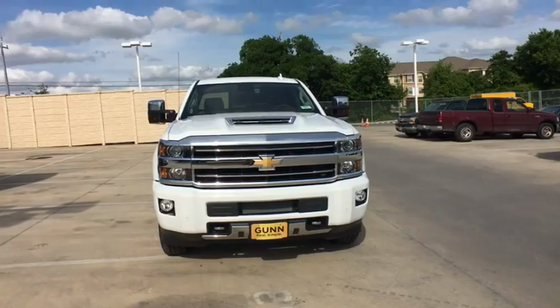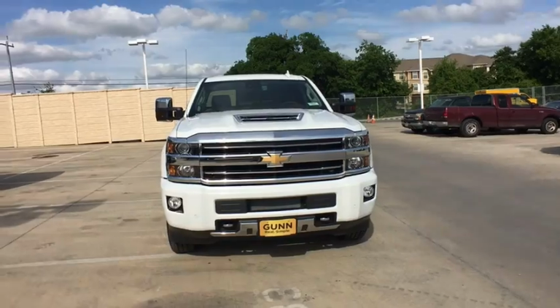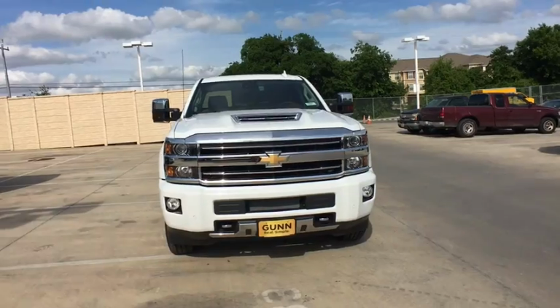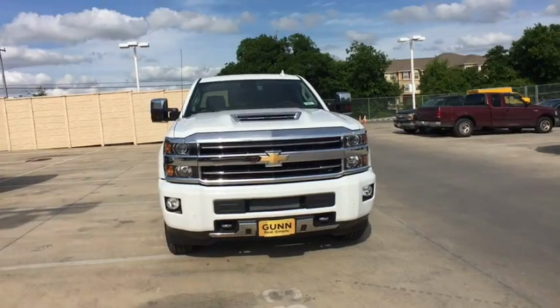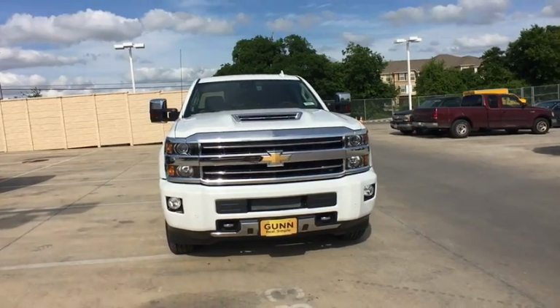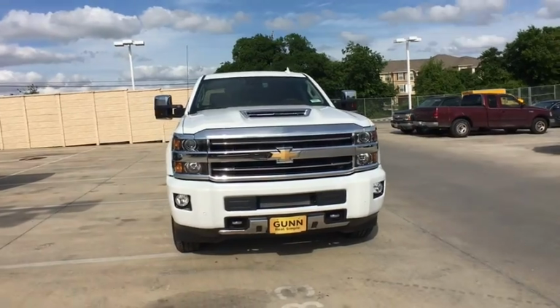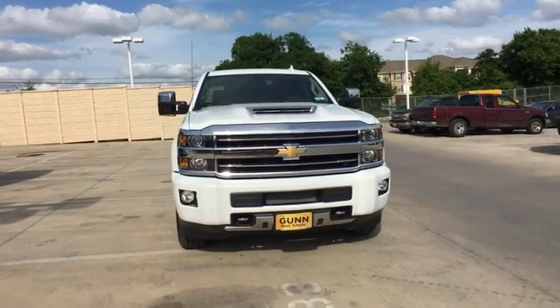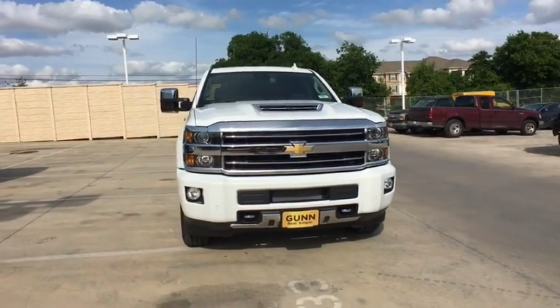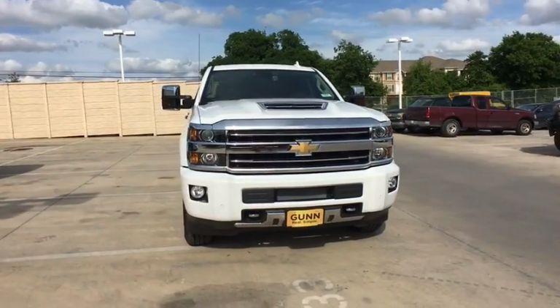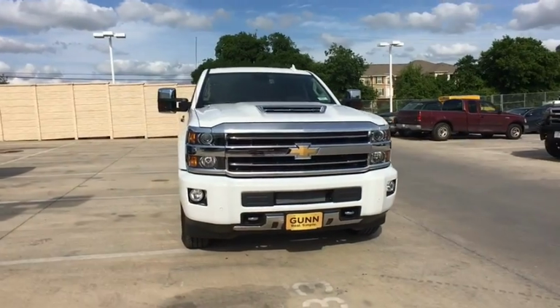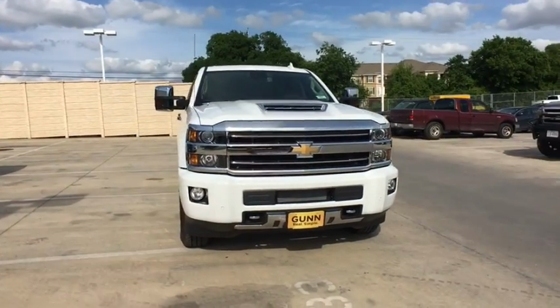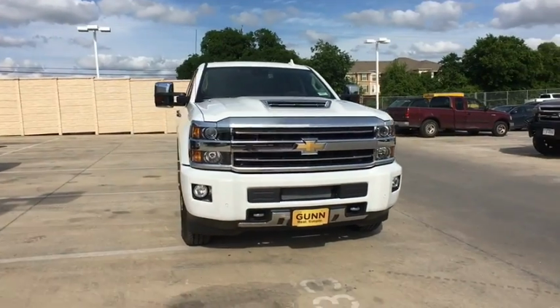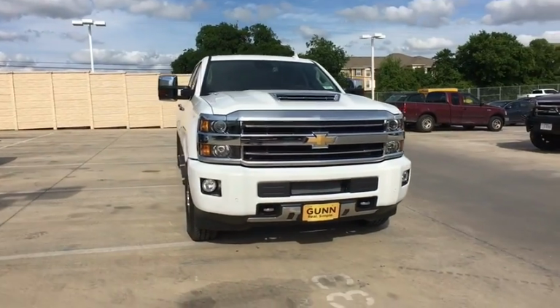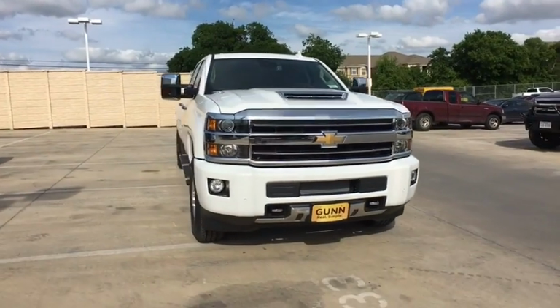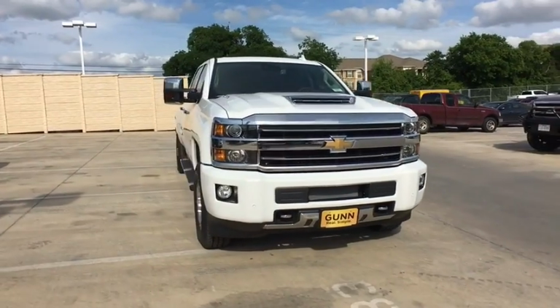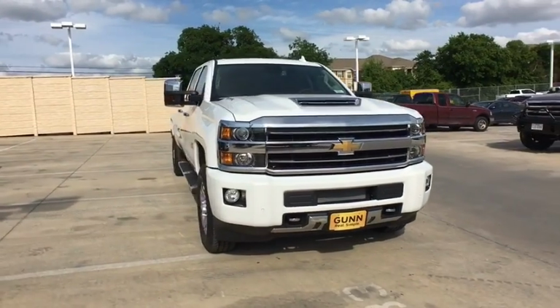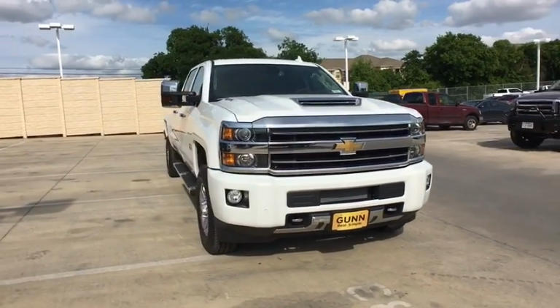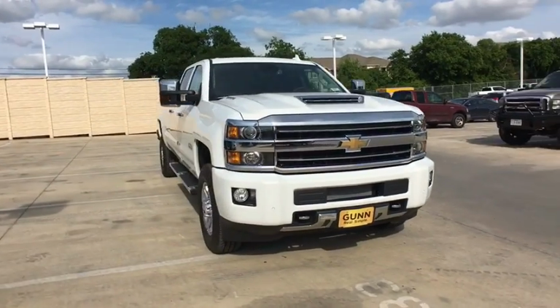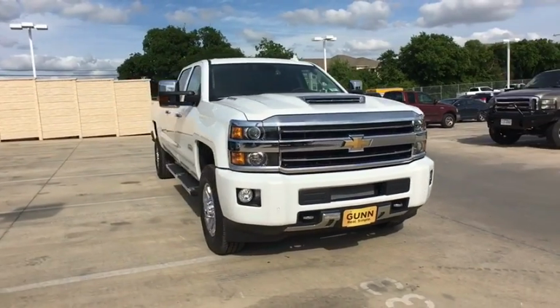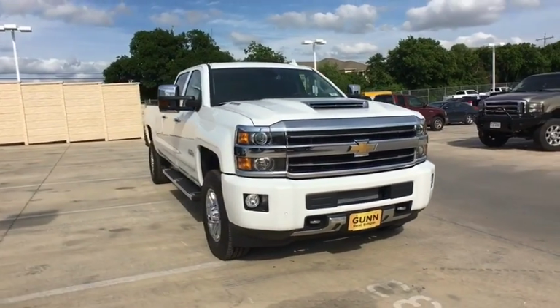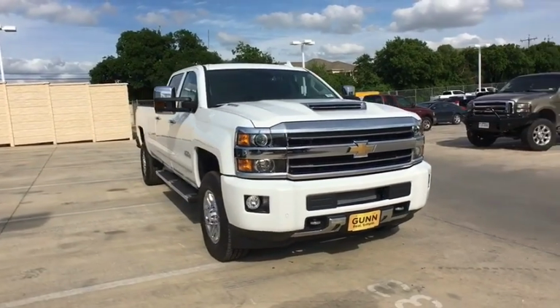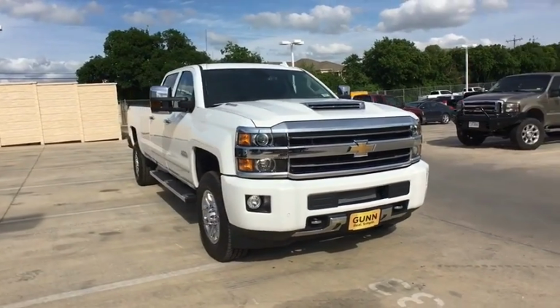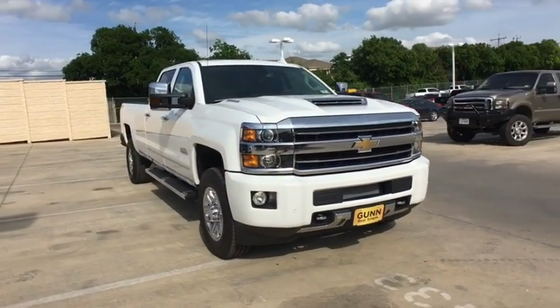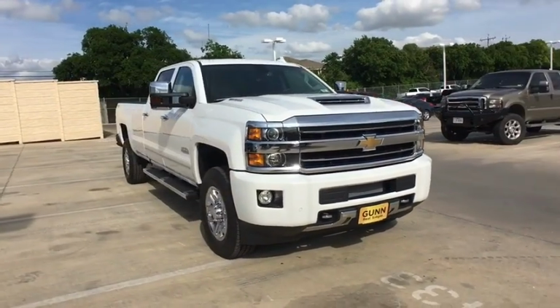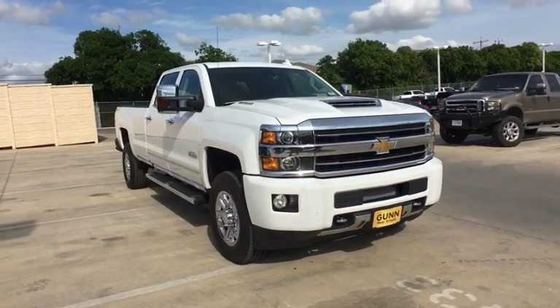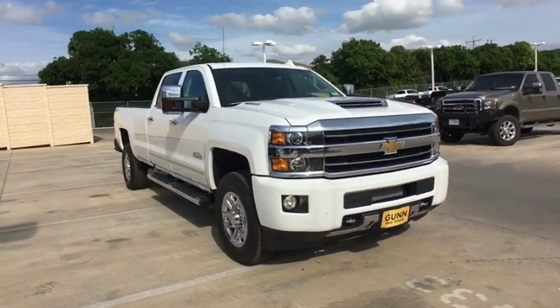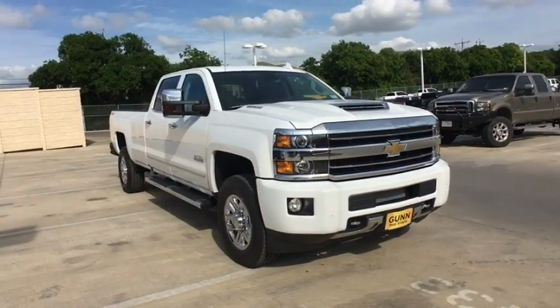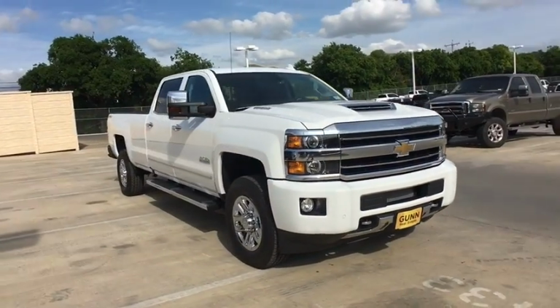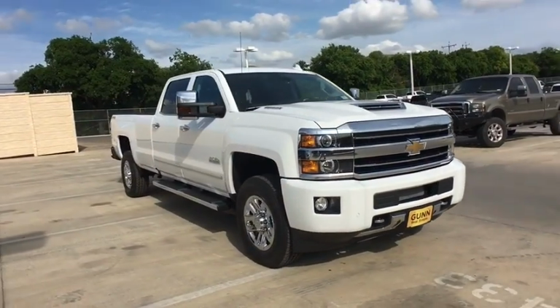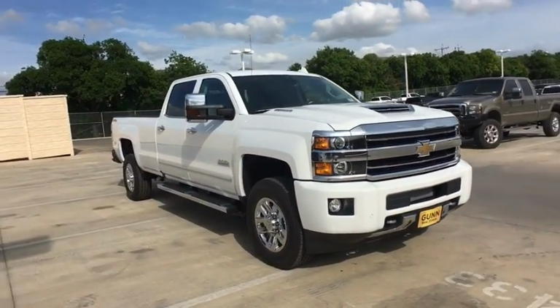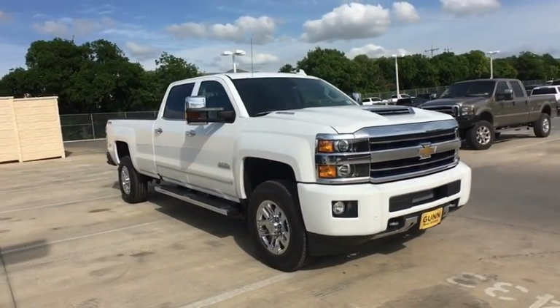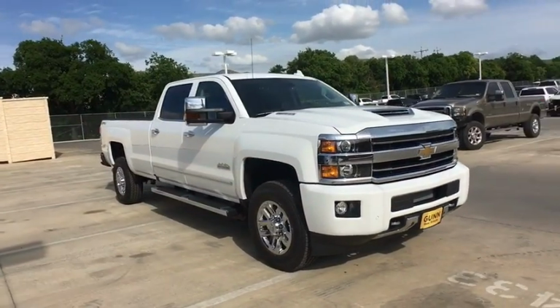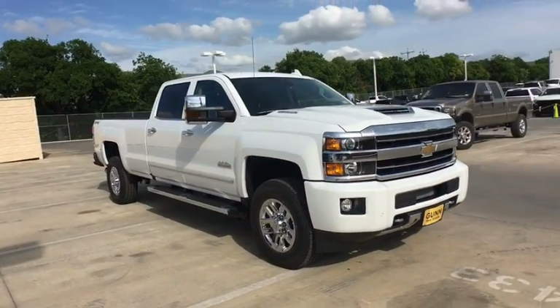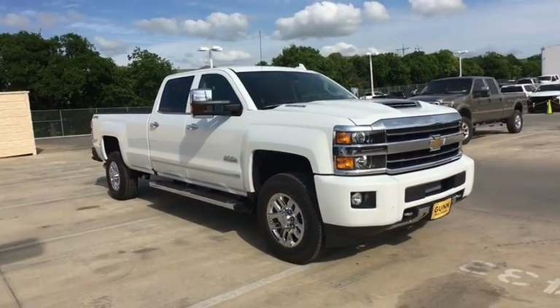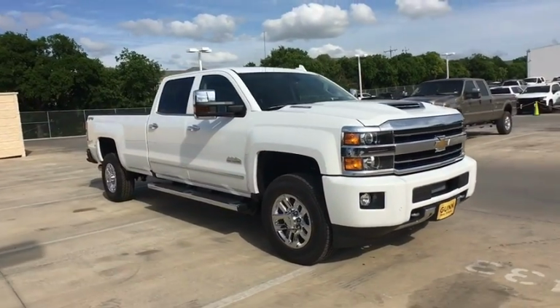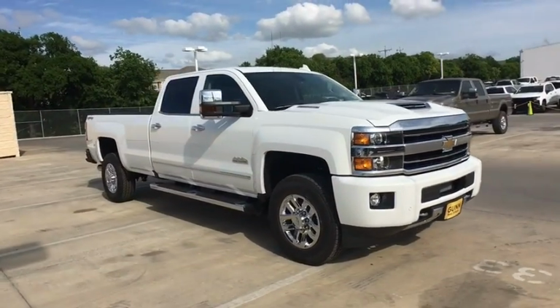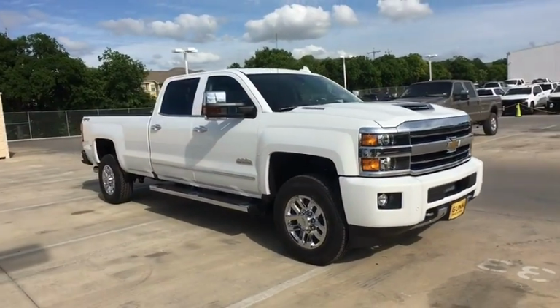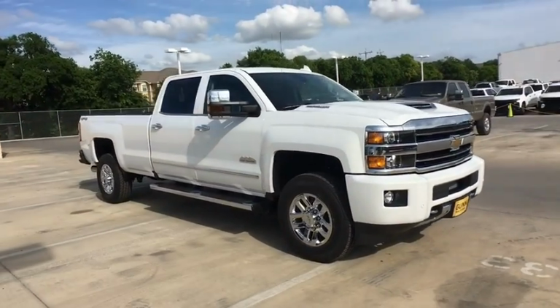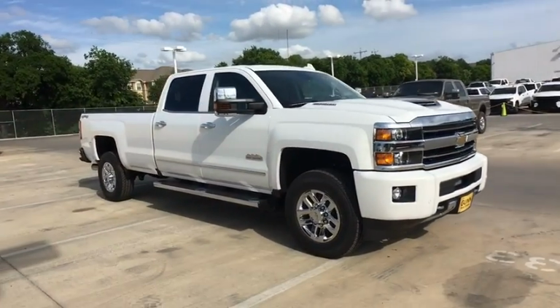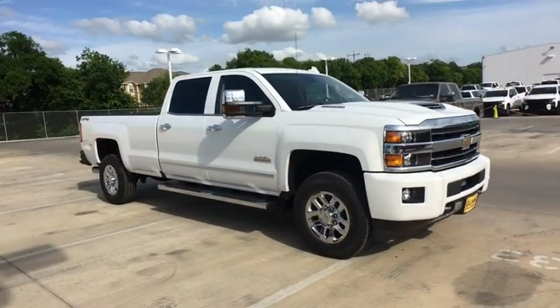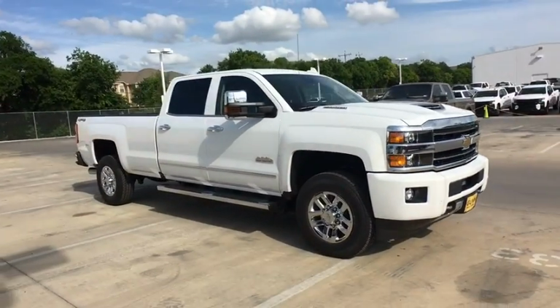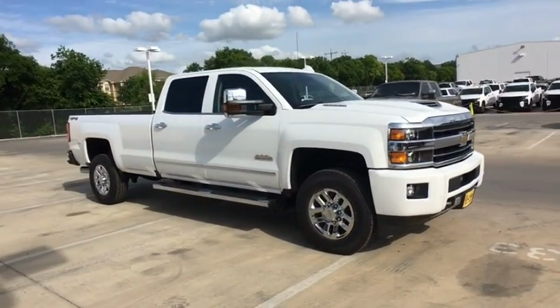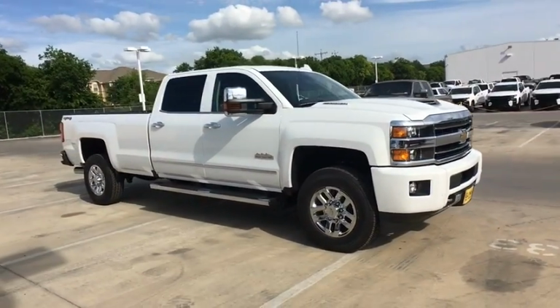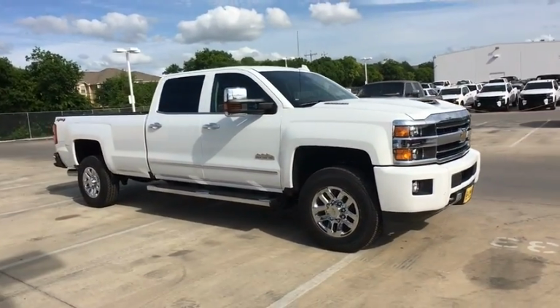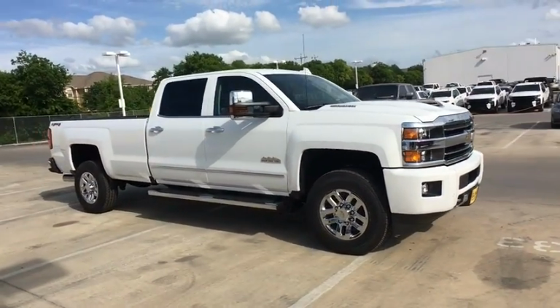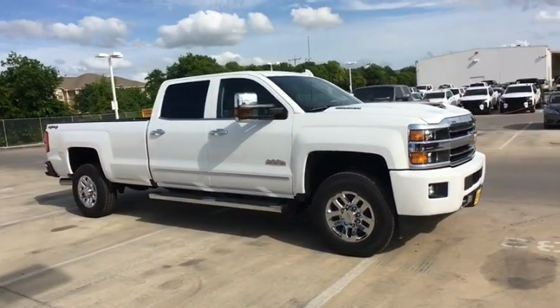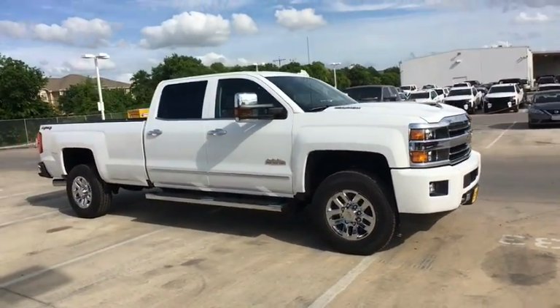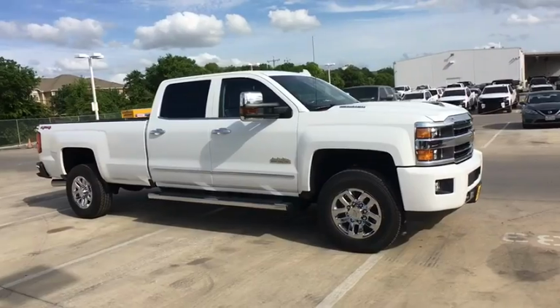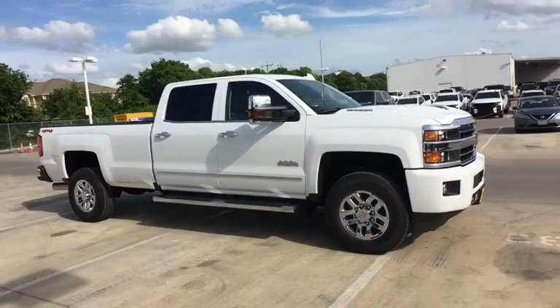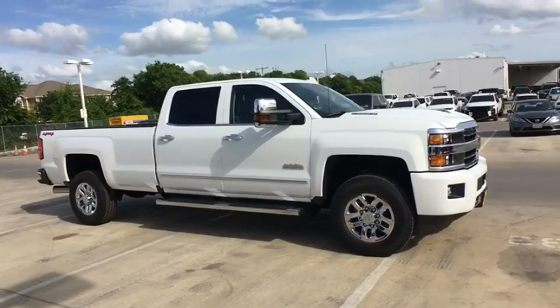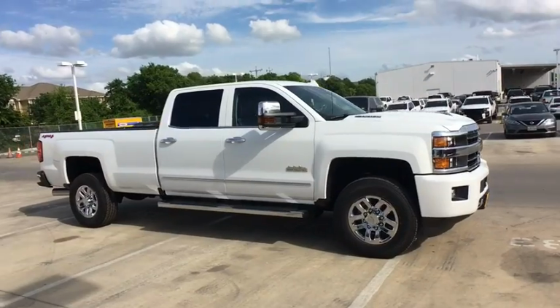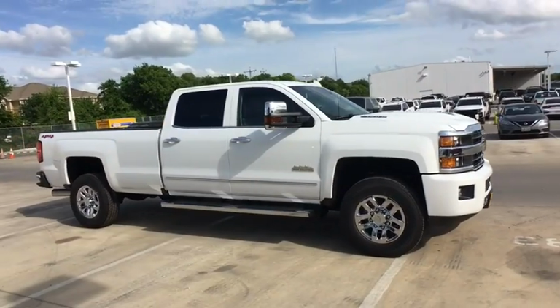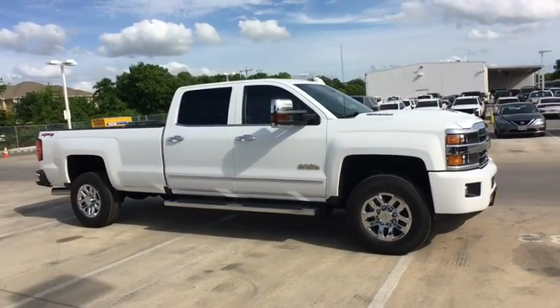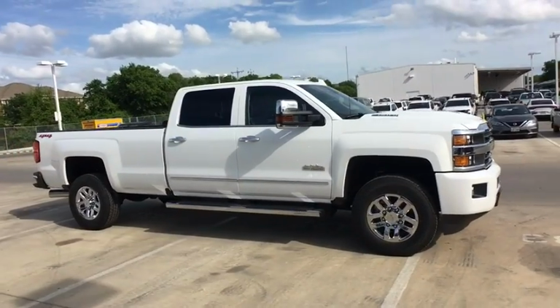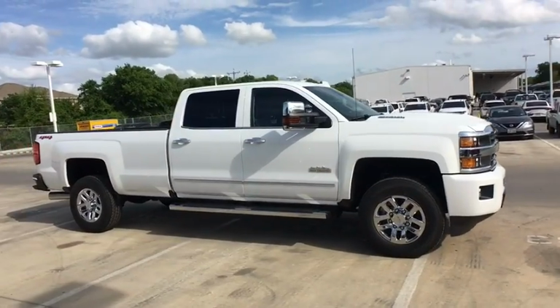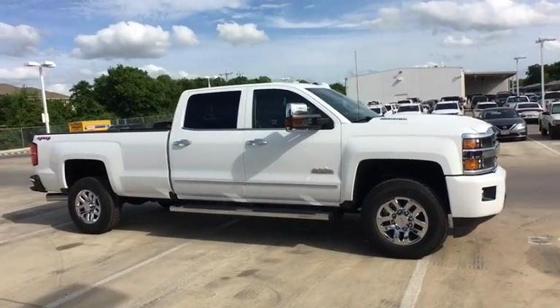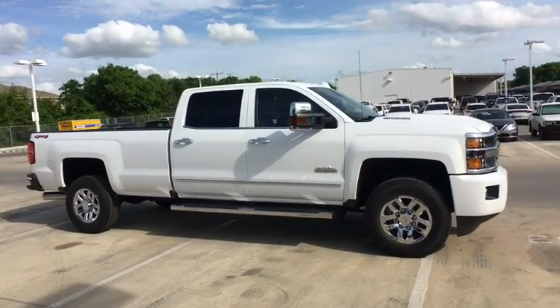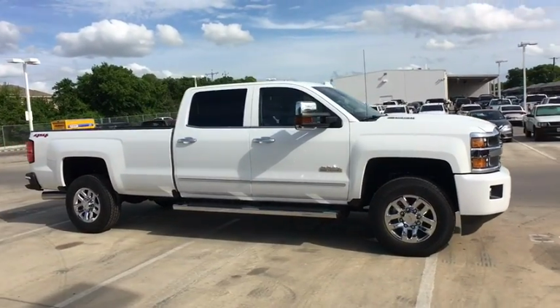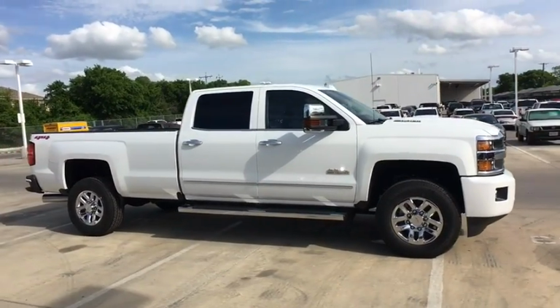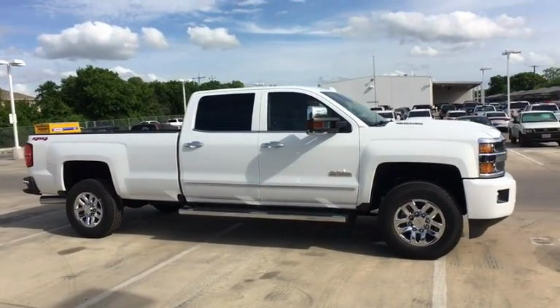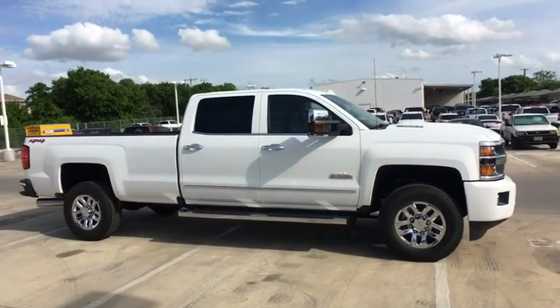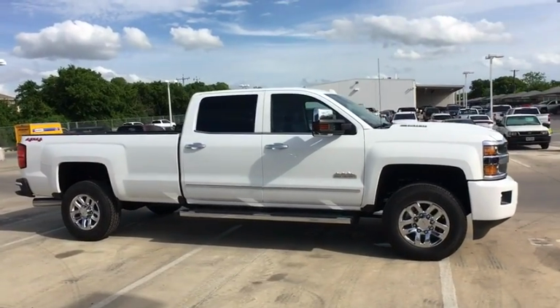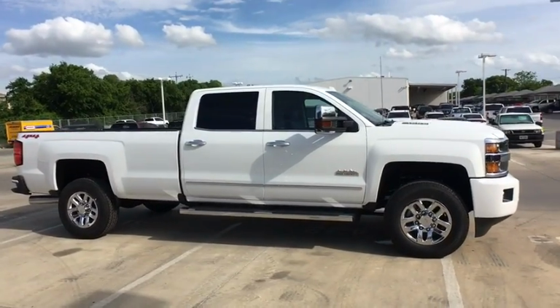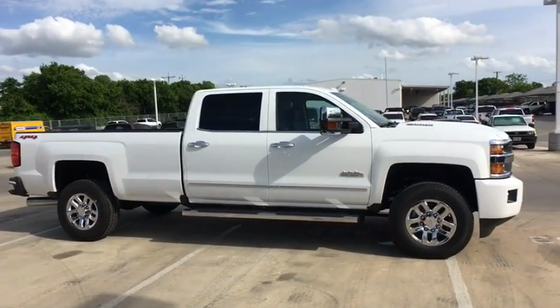2019 Chevrolet Silverado 3500 HD. Pros: everything. Cons: nothing.